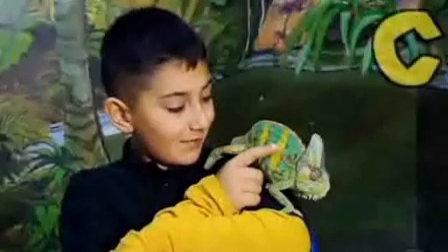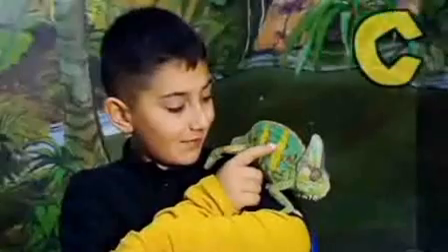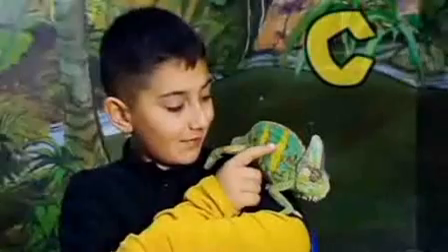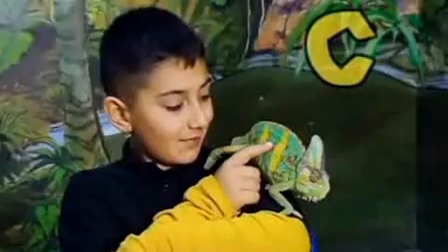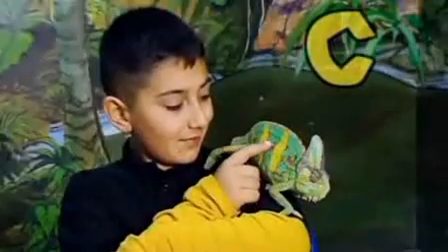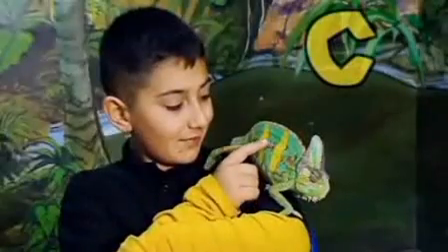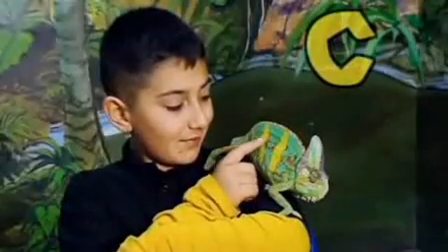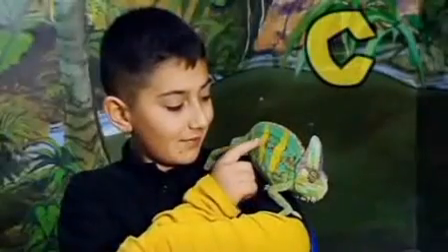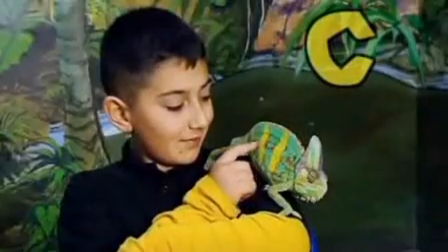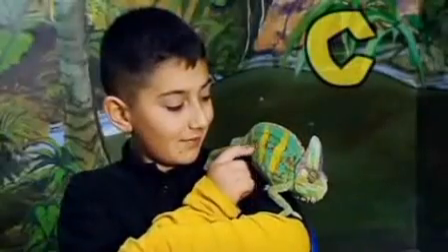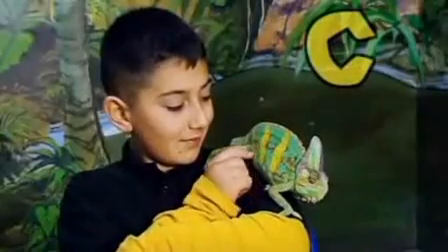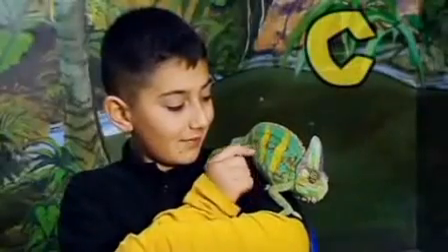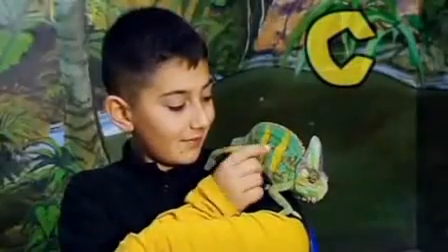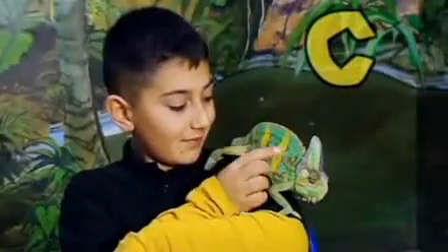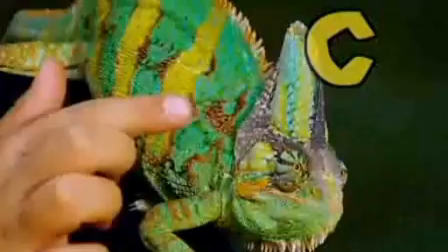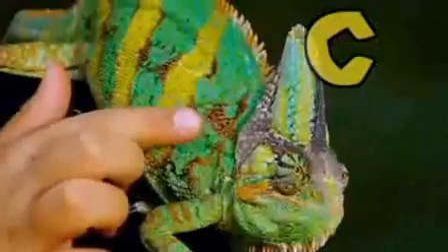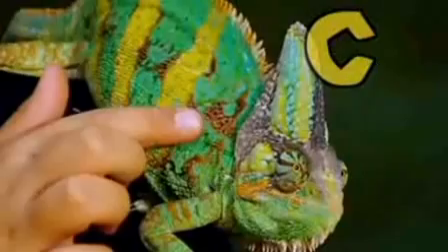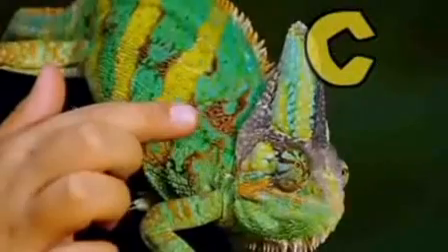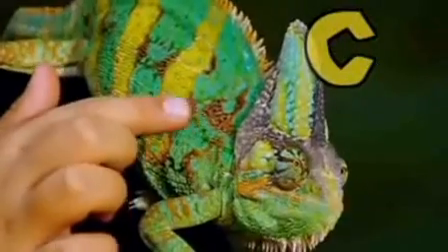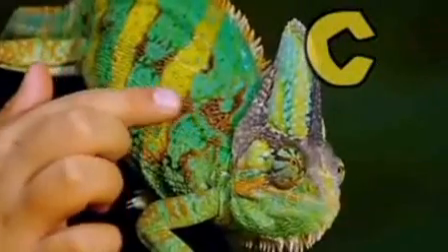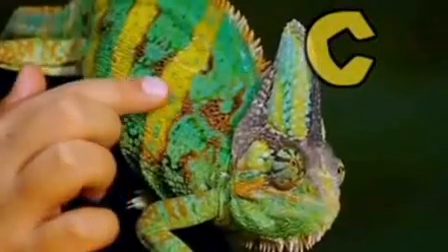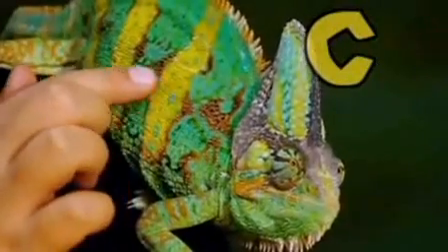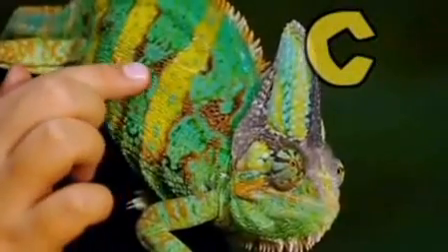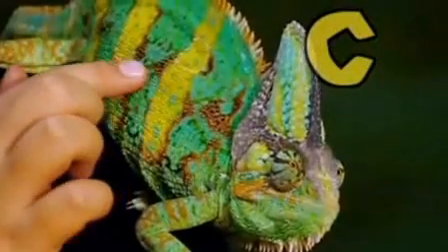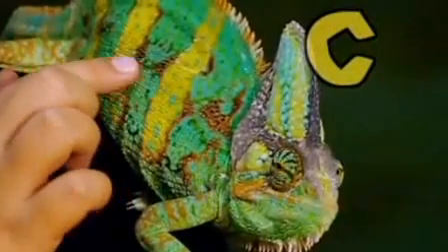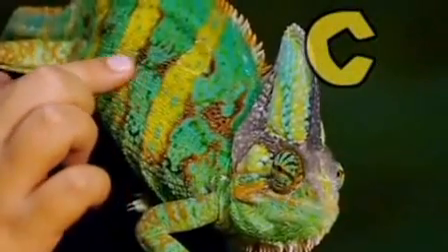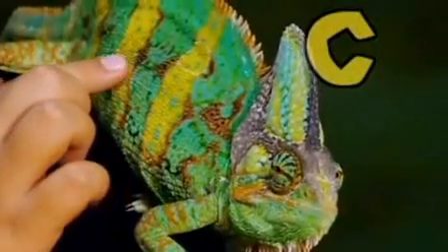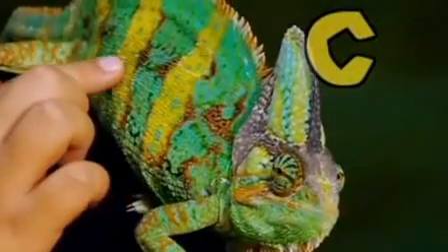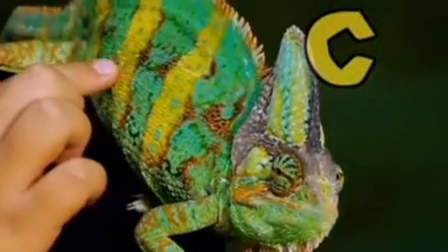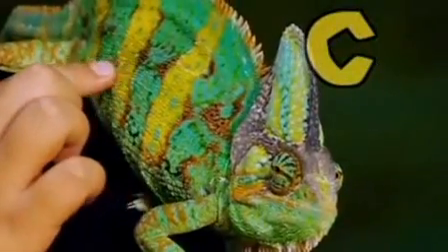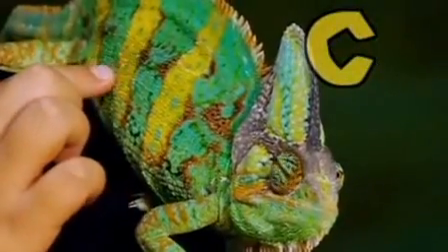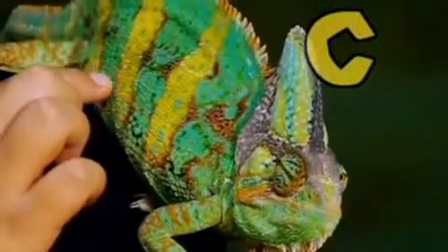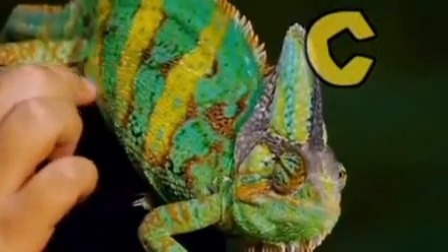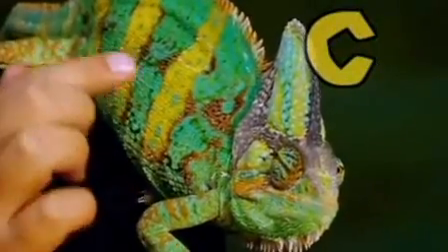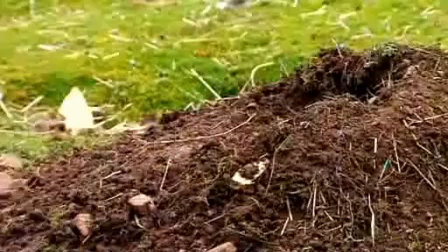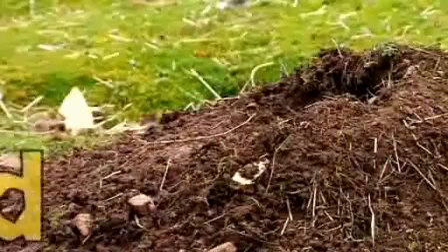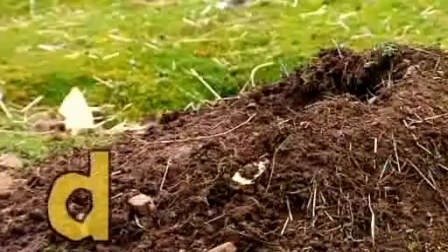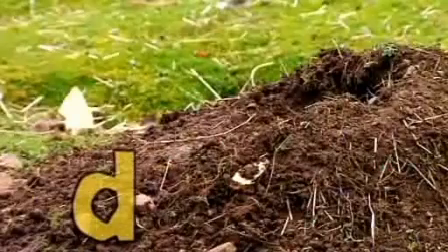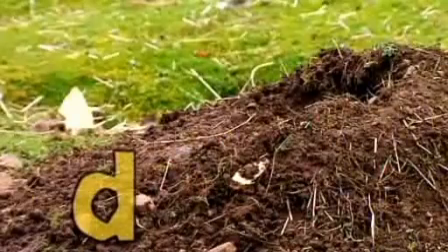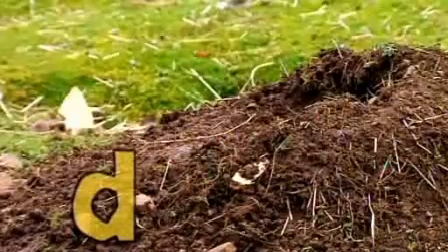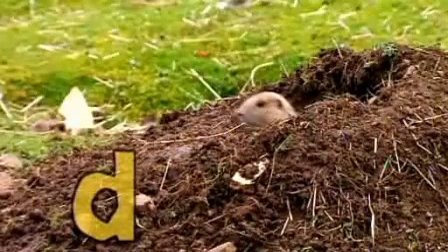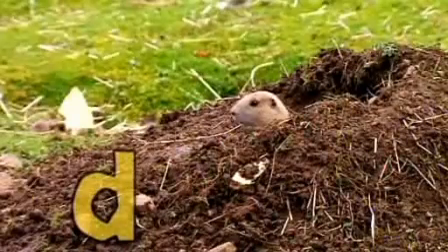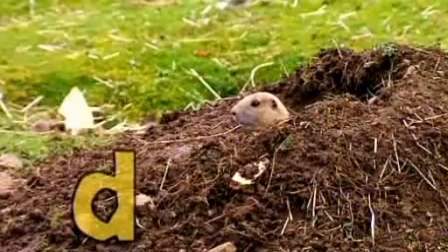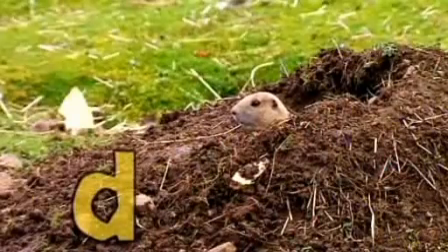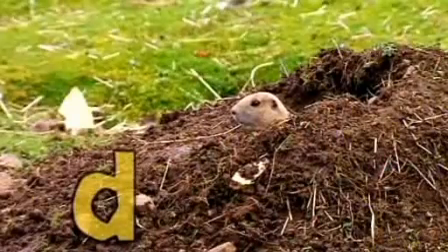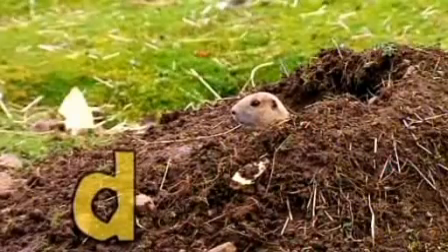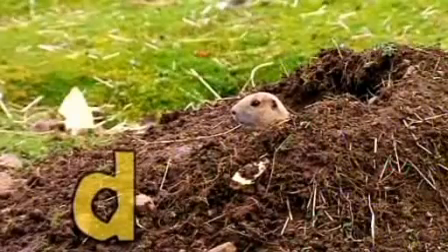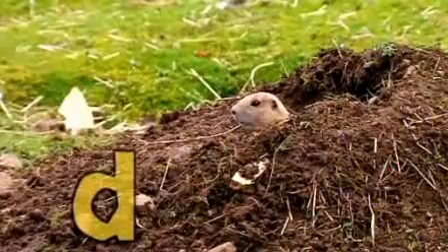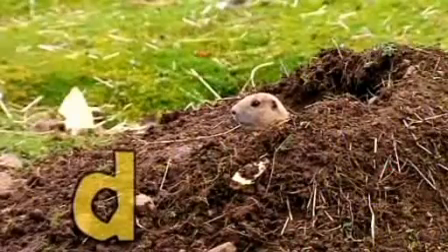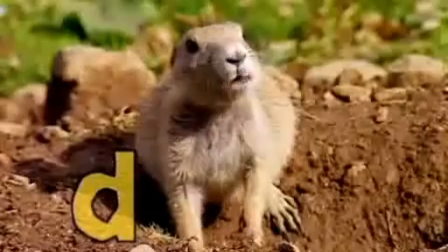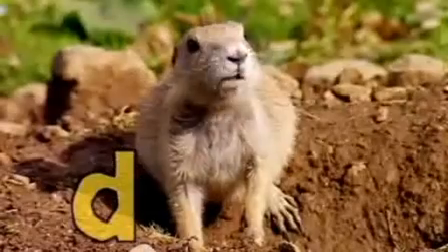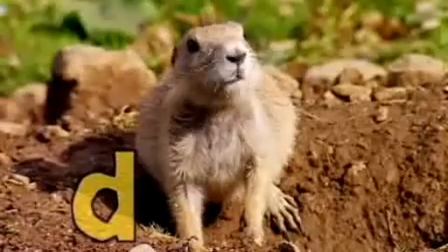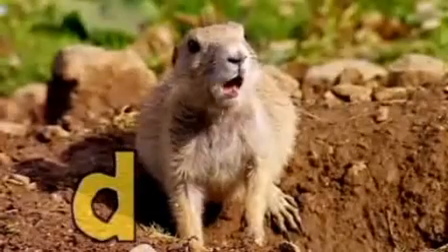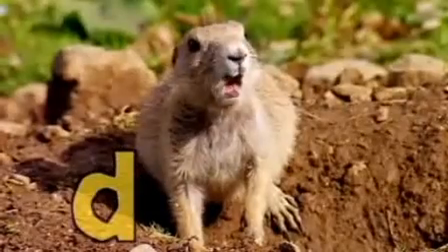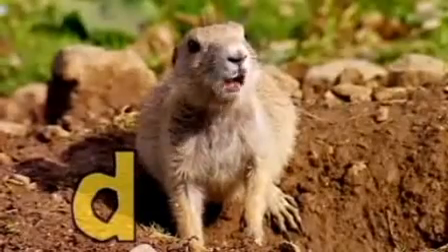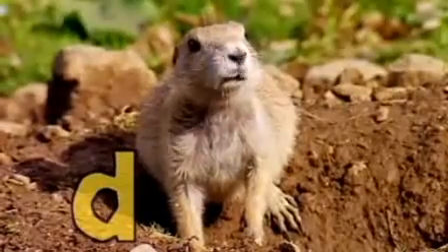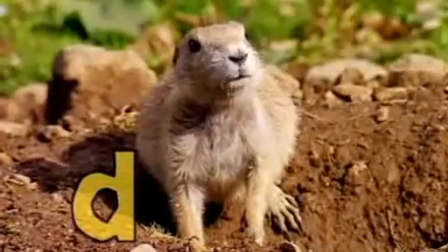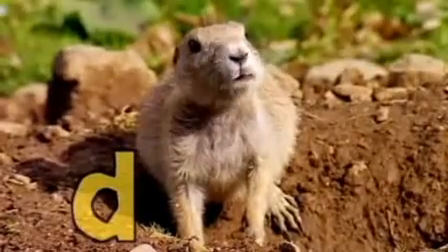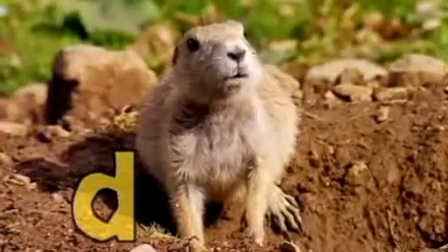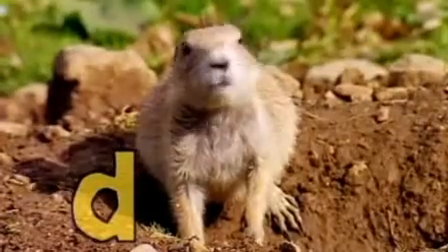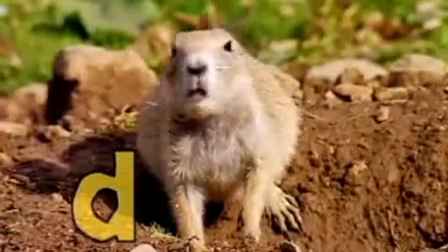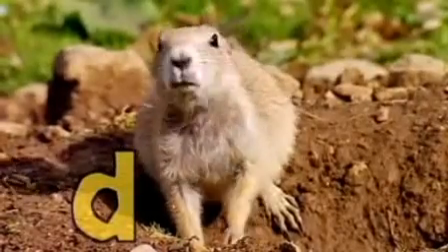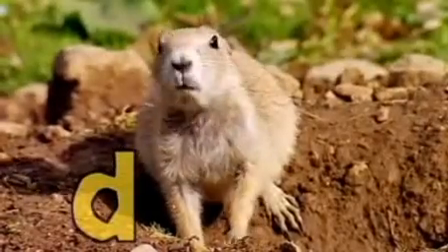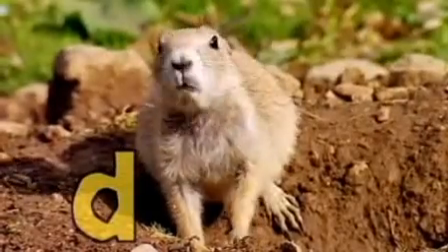C is for chameleon, with his colourful costume. D is for dog, it's the dinky prairie dog.